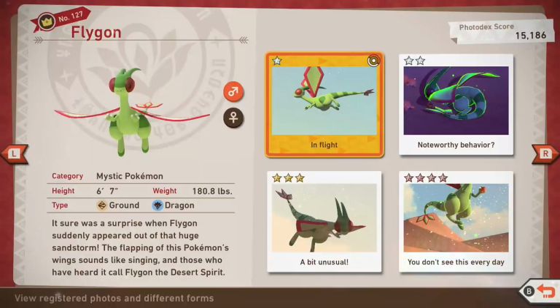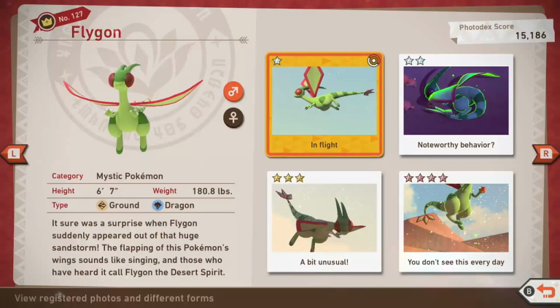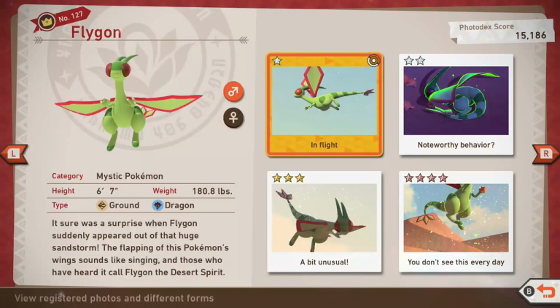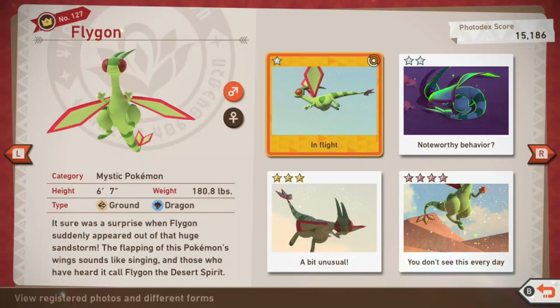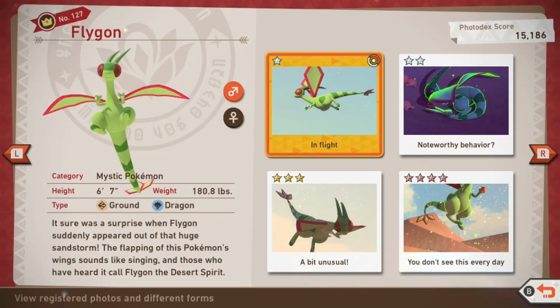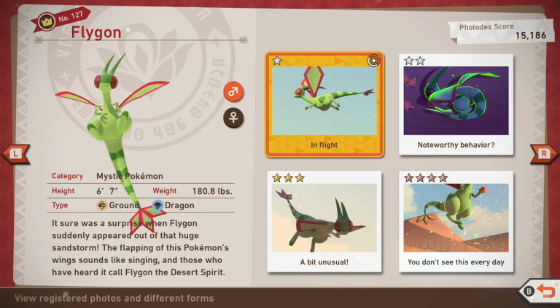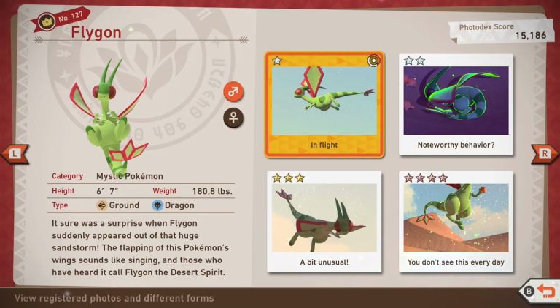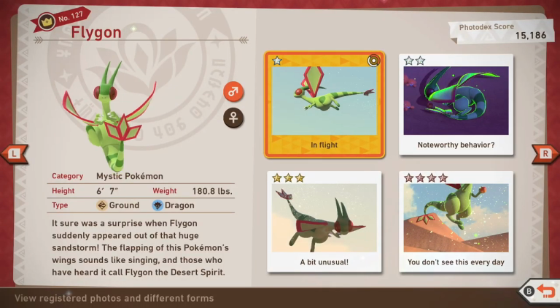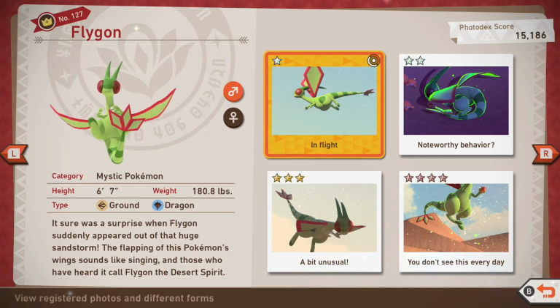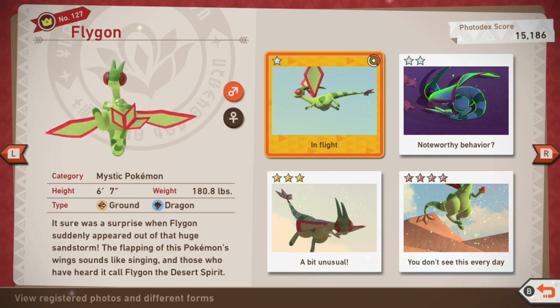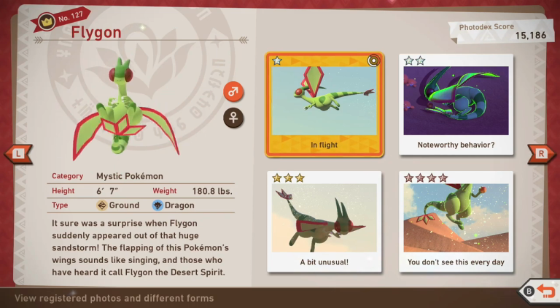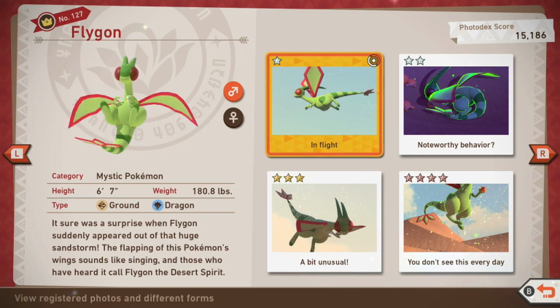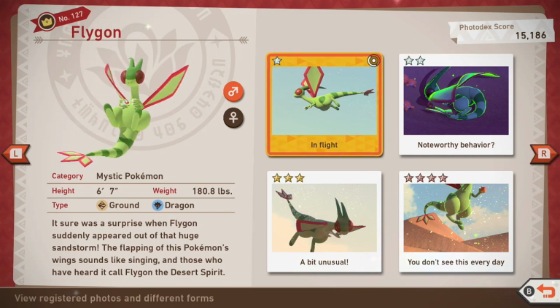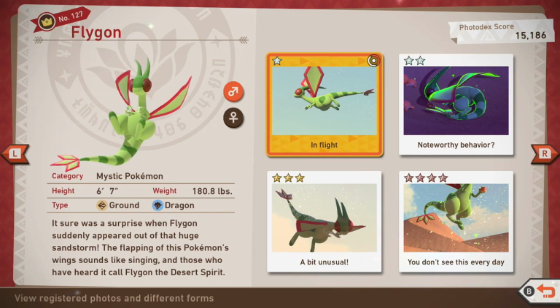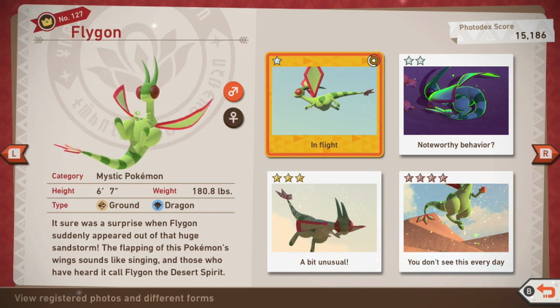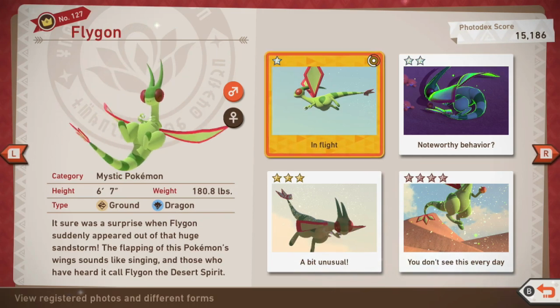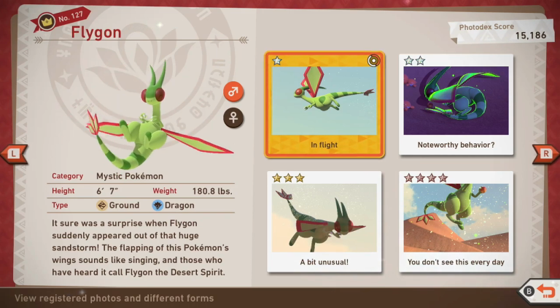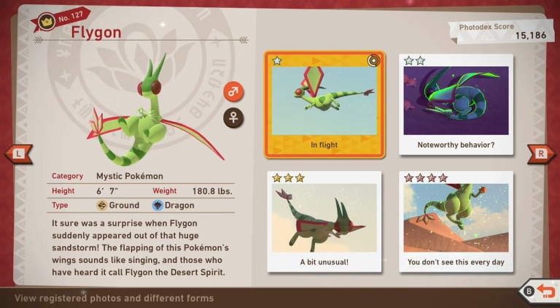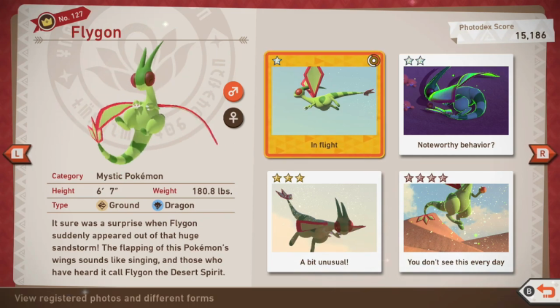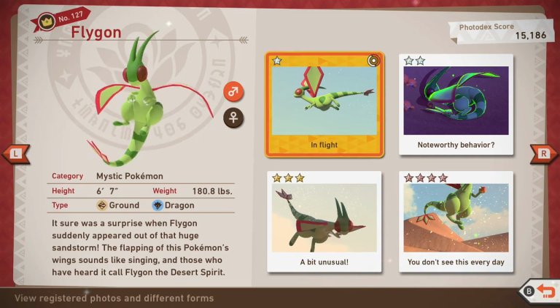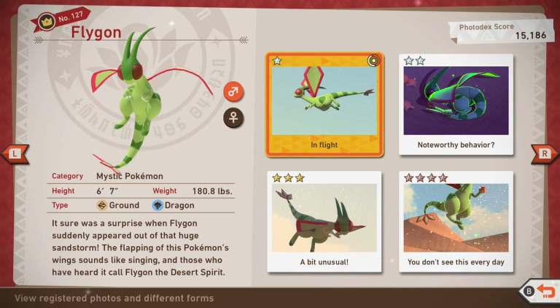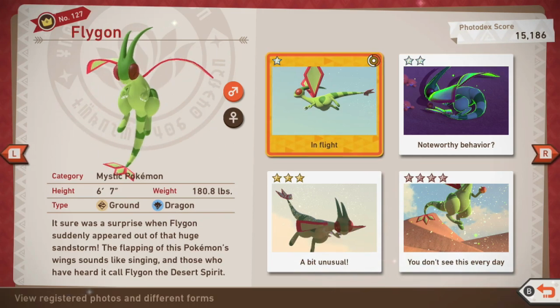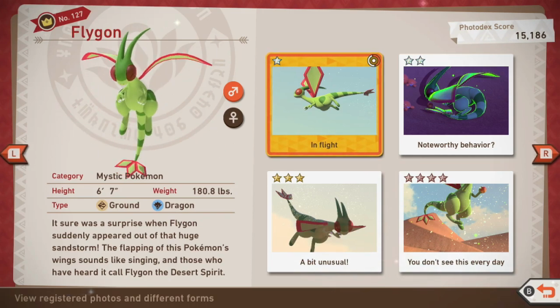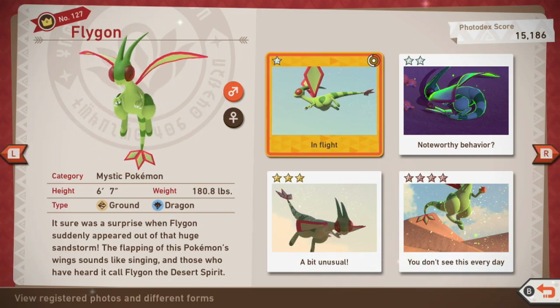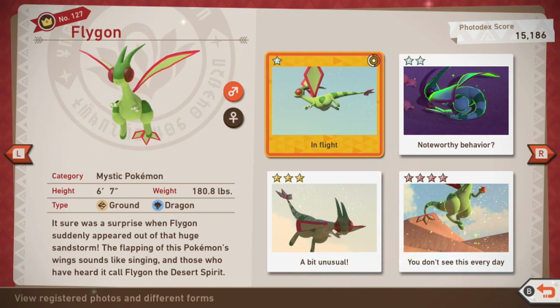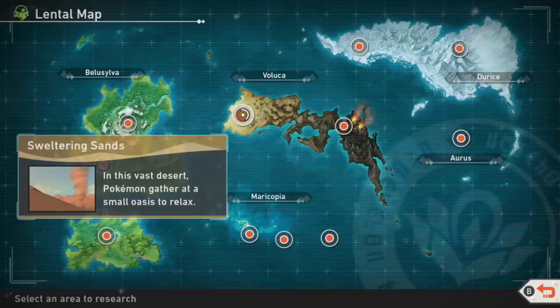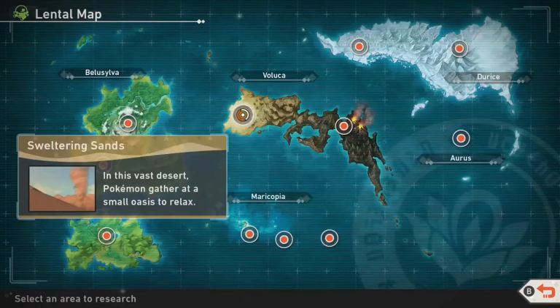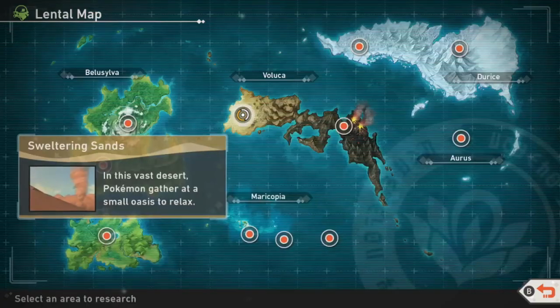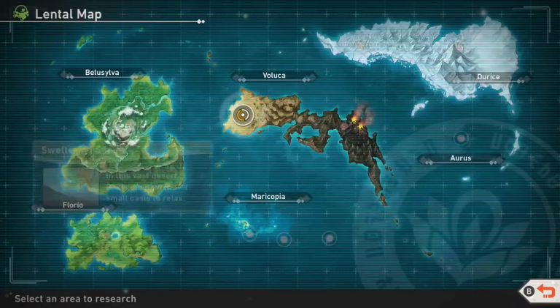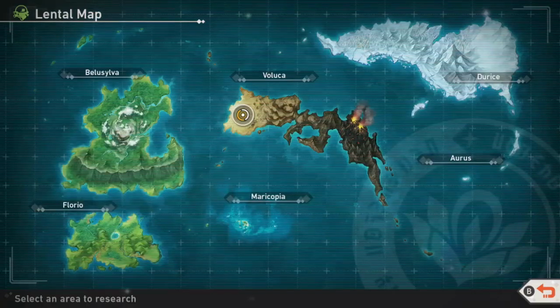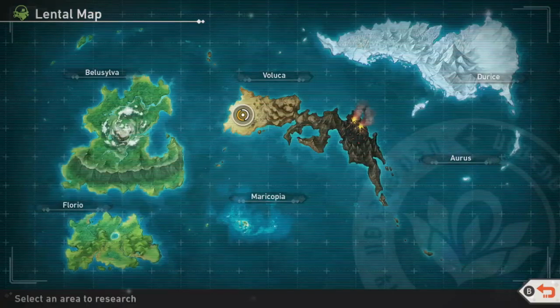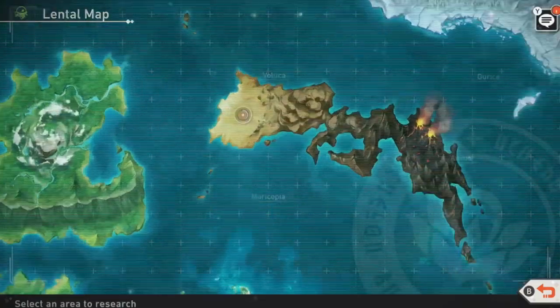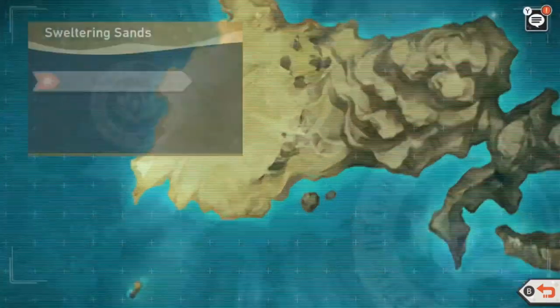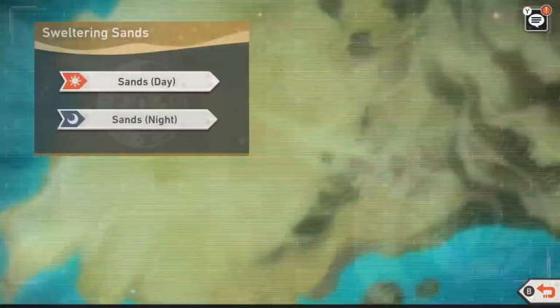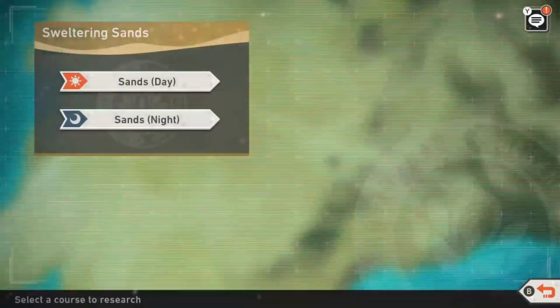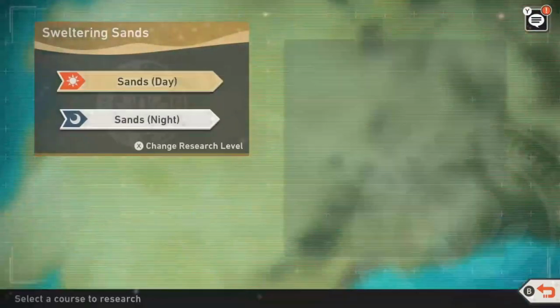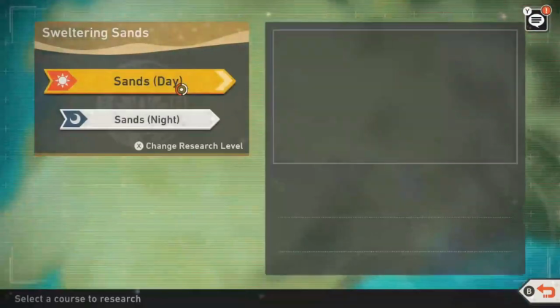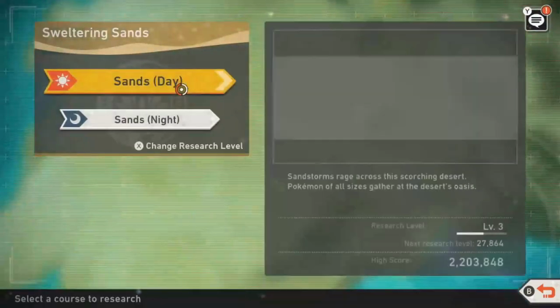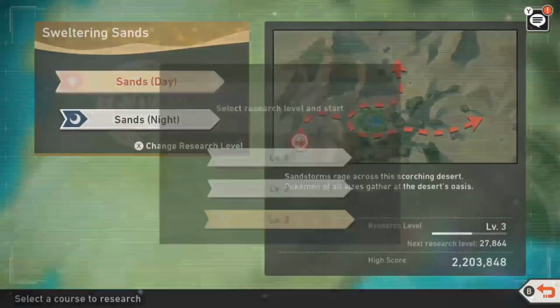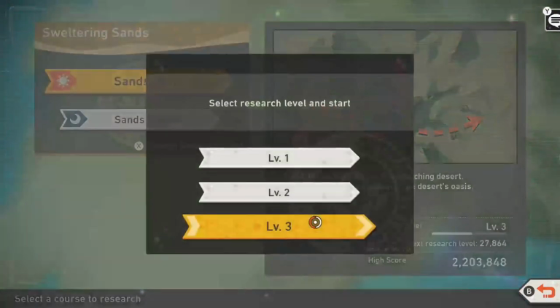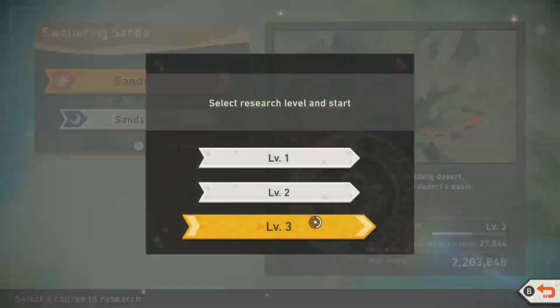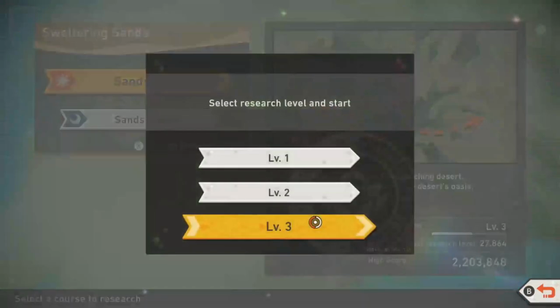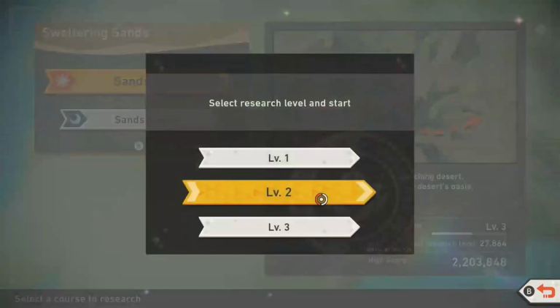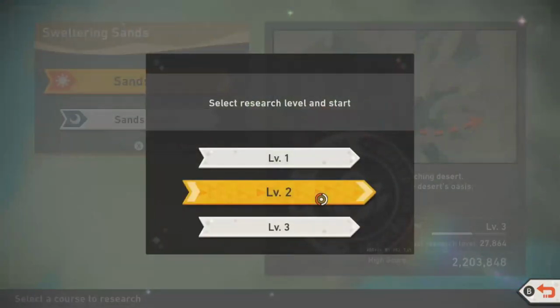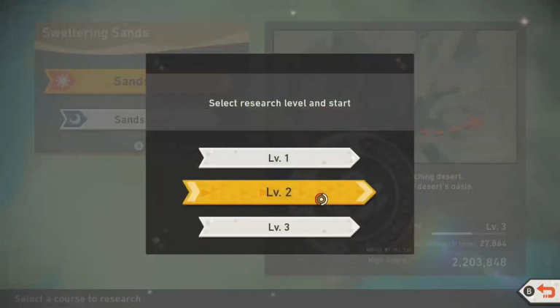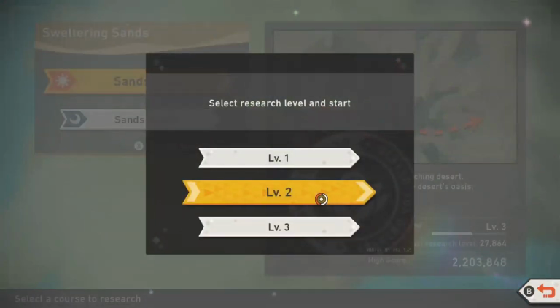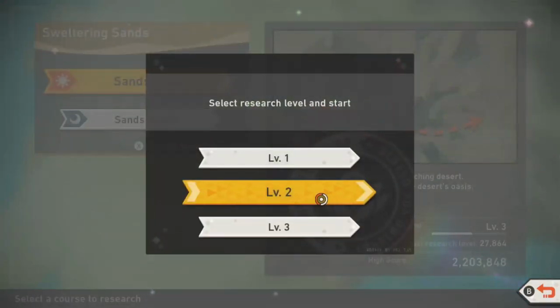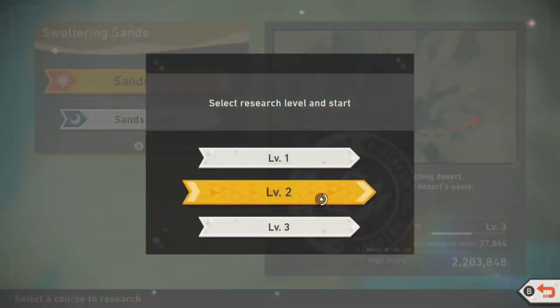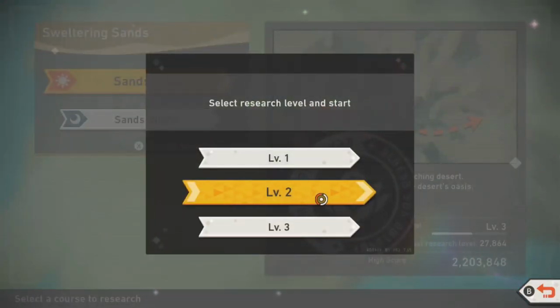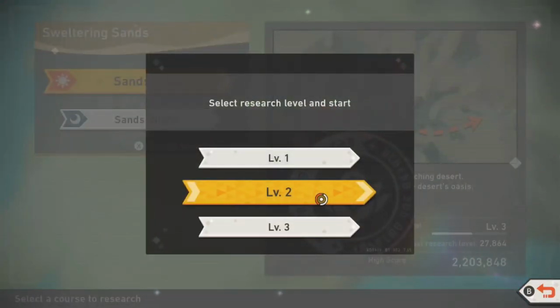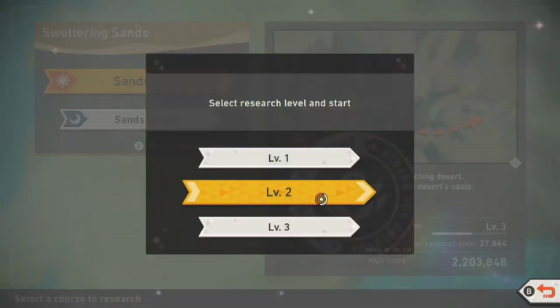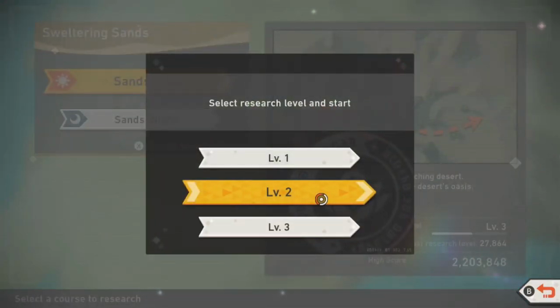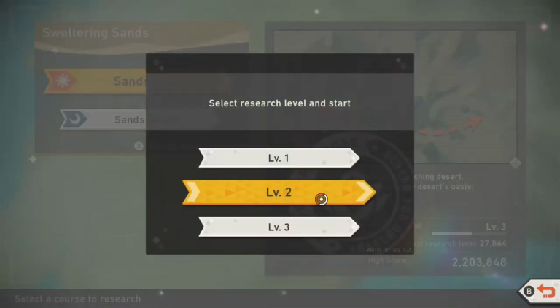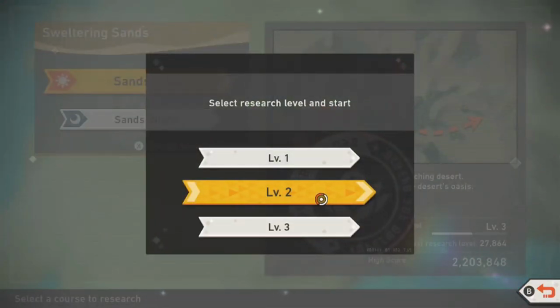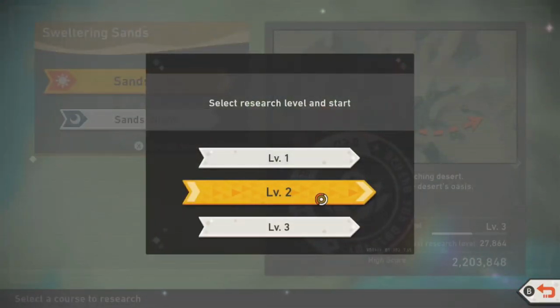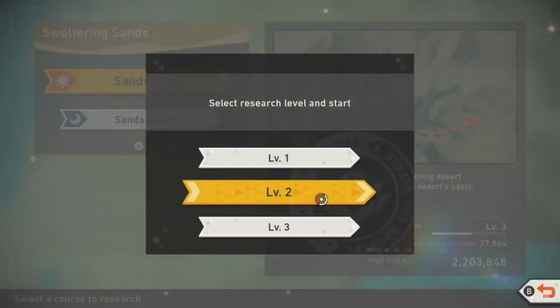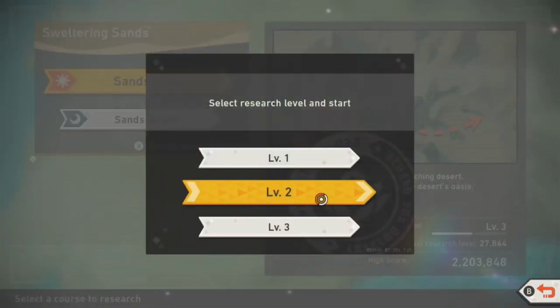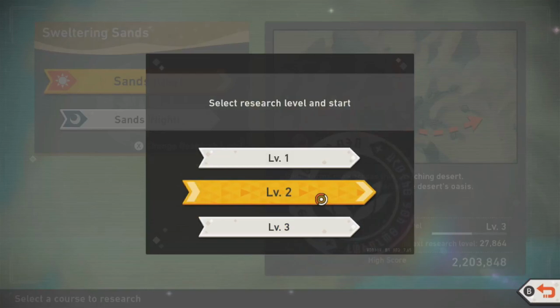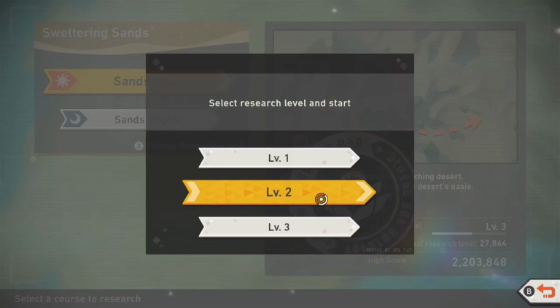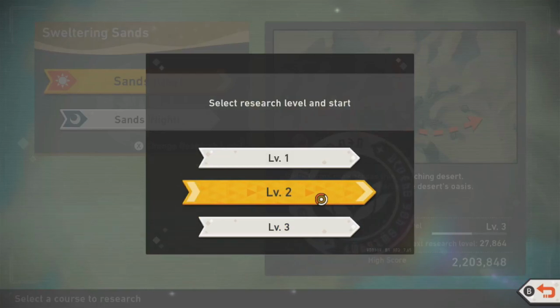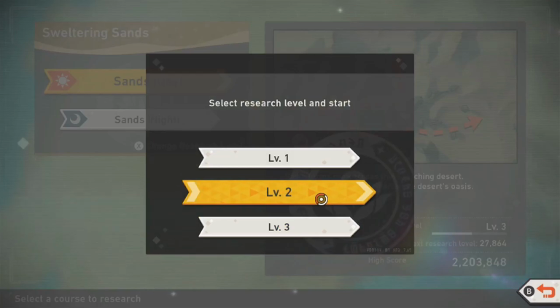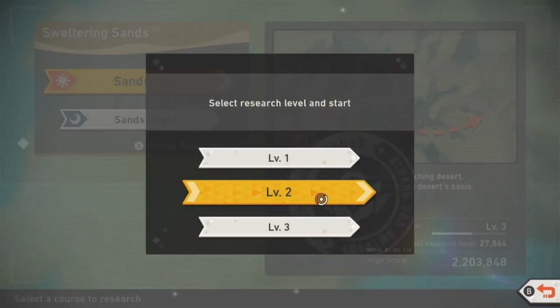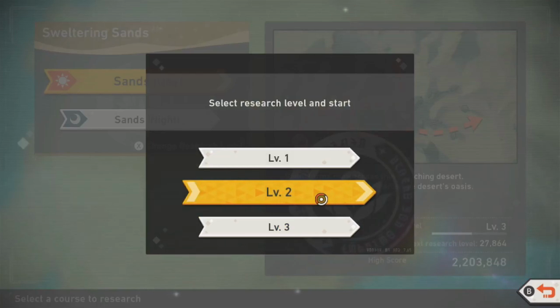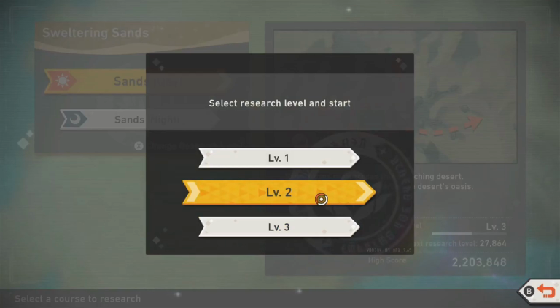Flygon can be found at the Sands during the day on Voluca. In order to acquire all ratings you will need to have unlocked level 2 for the Sands during the day.